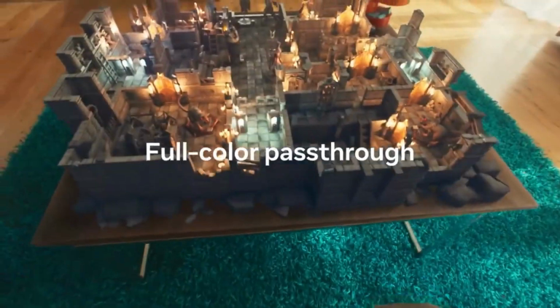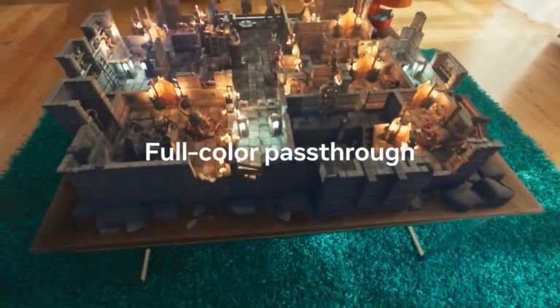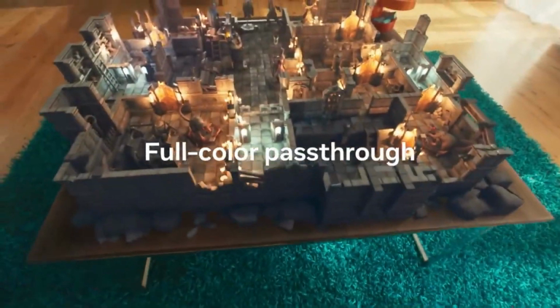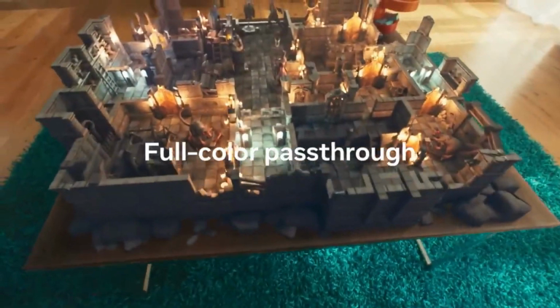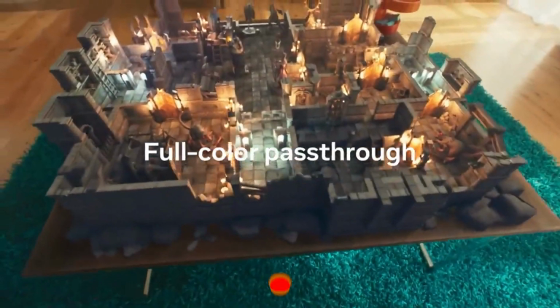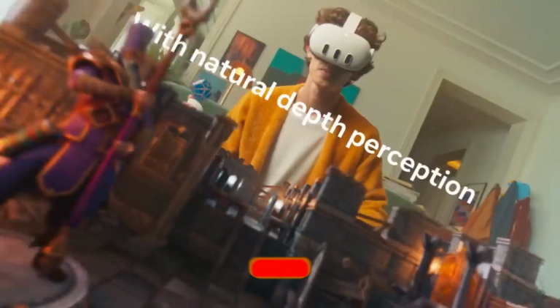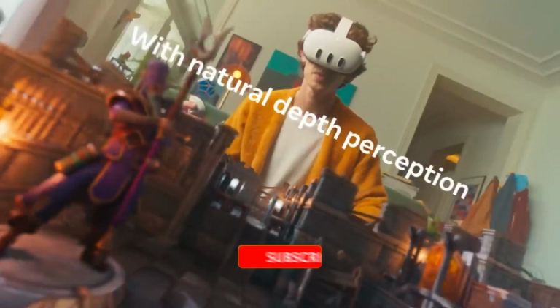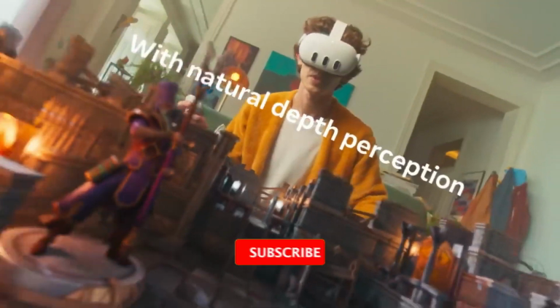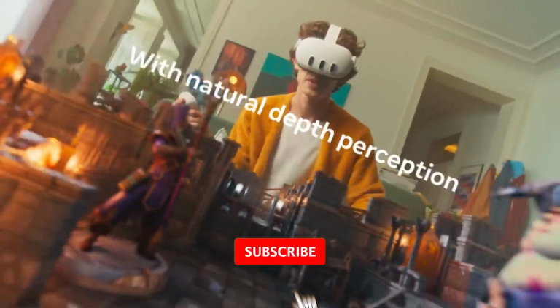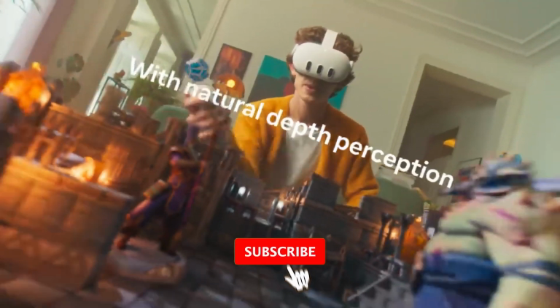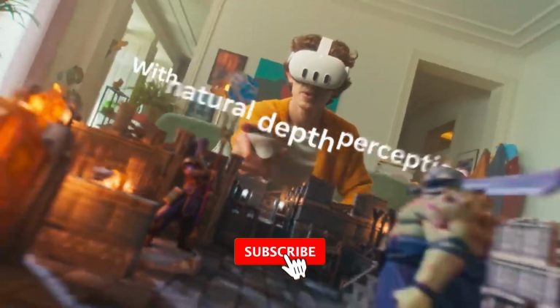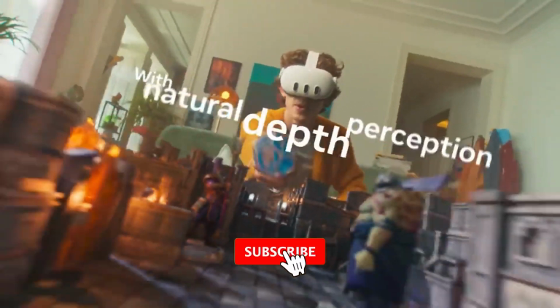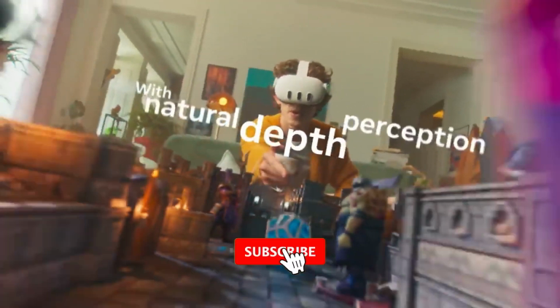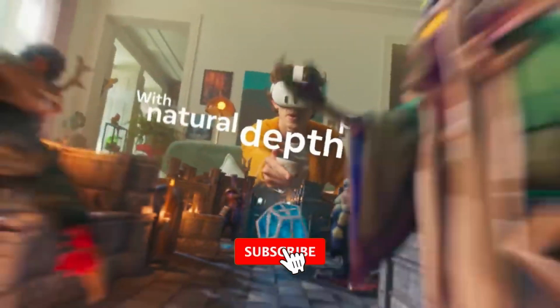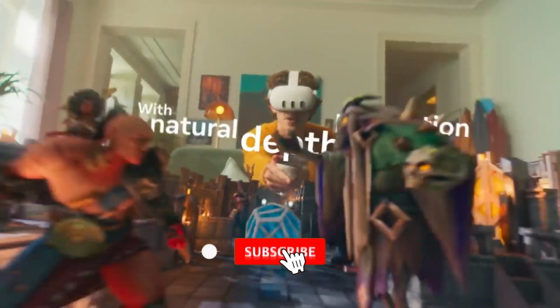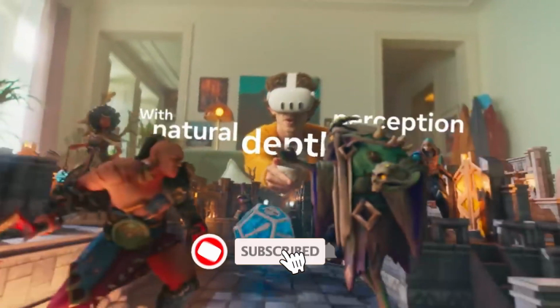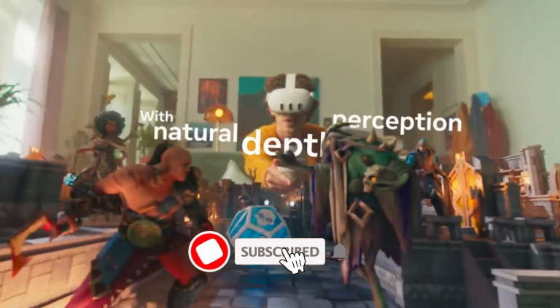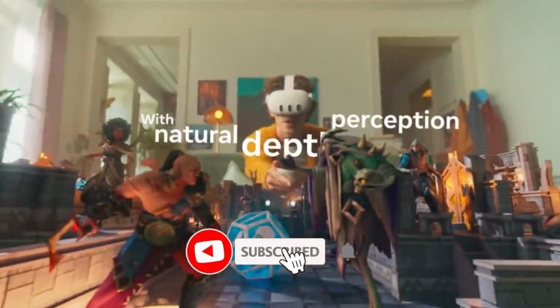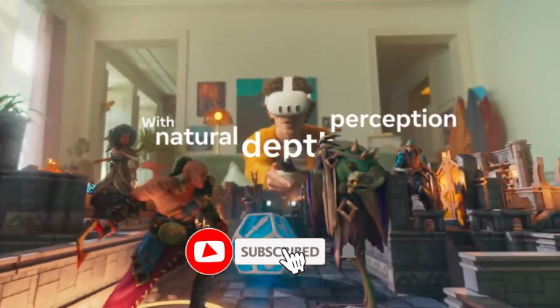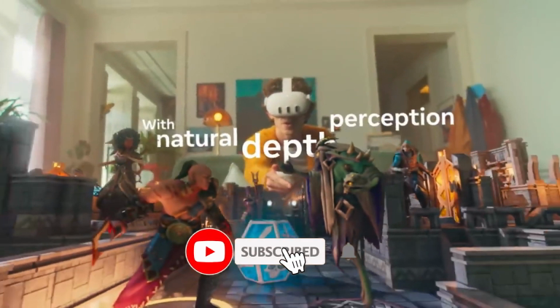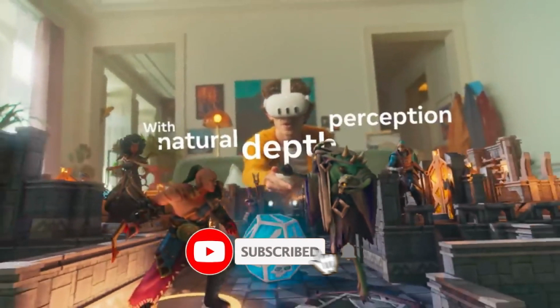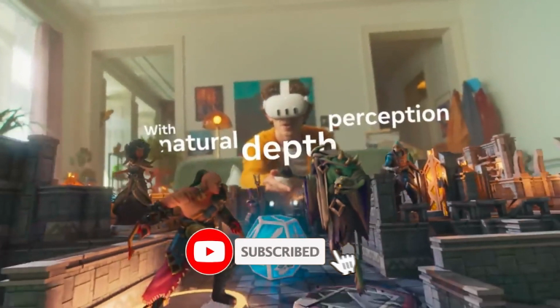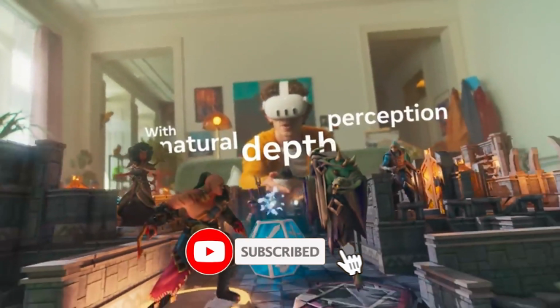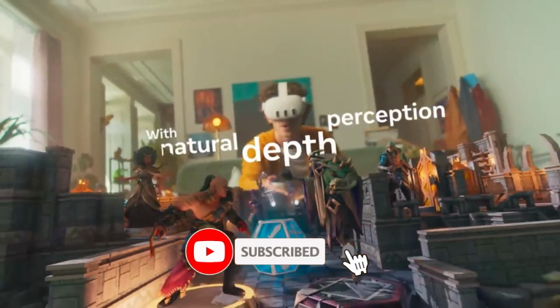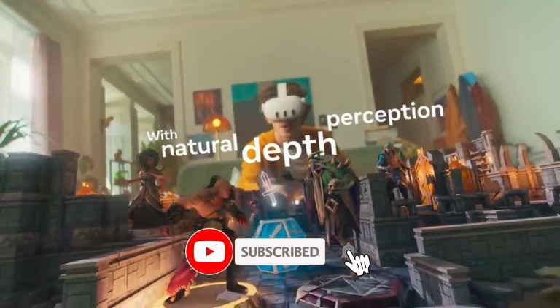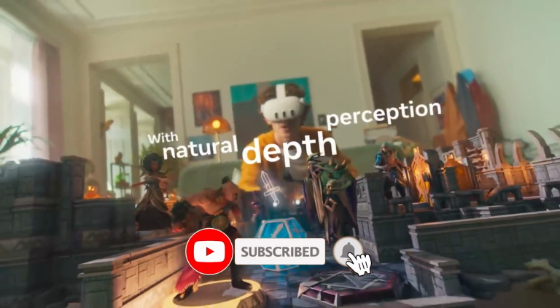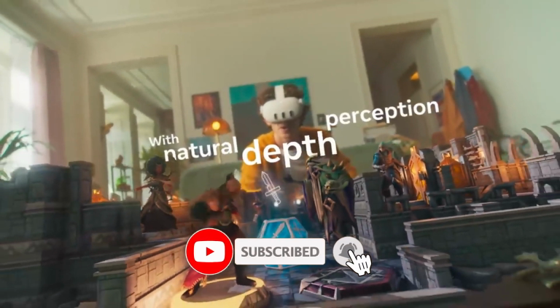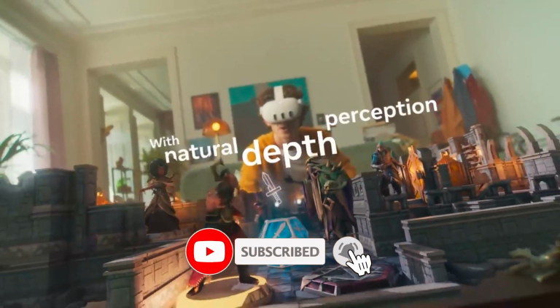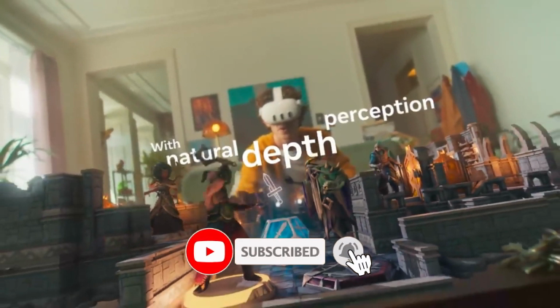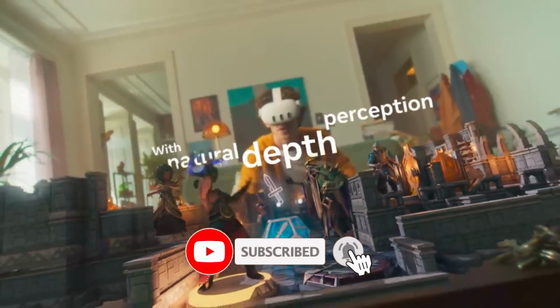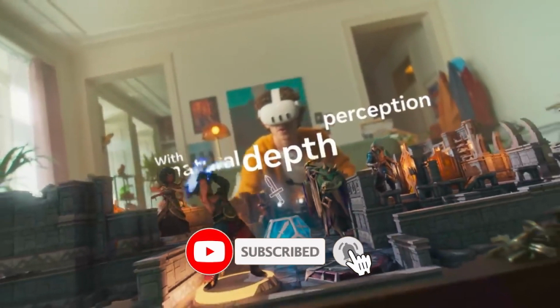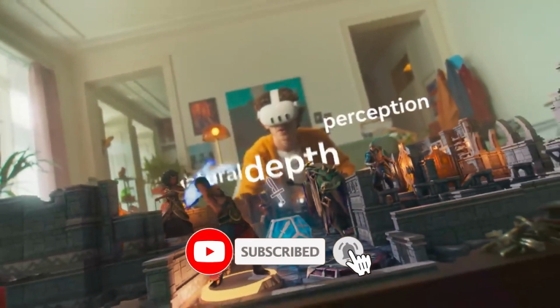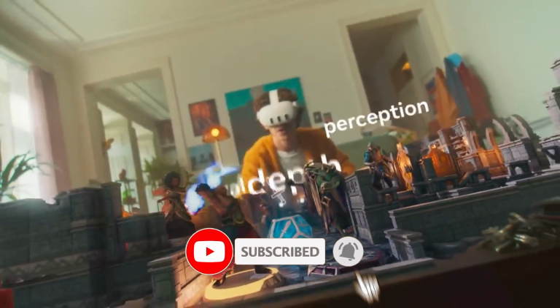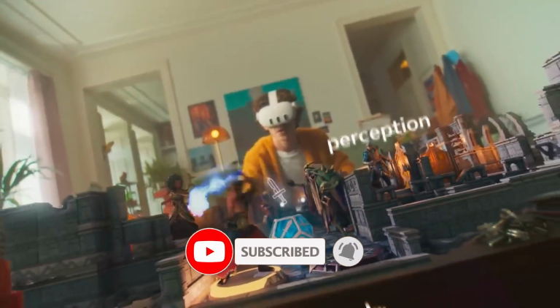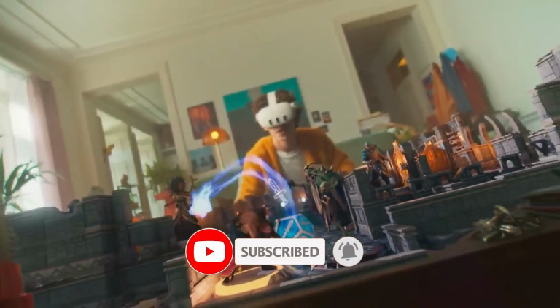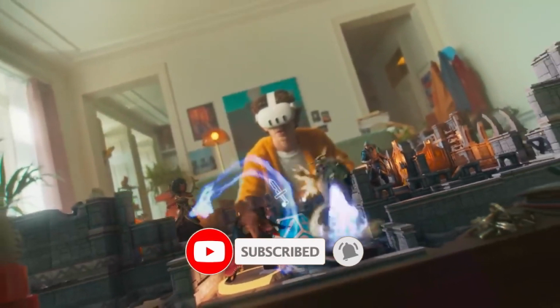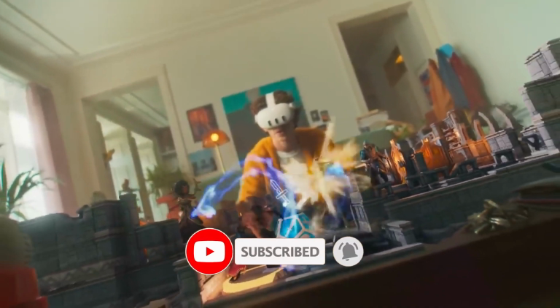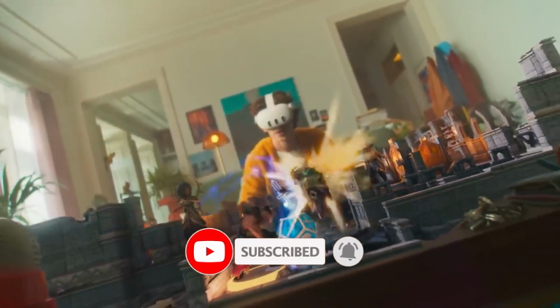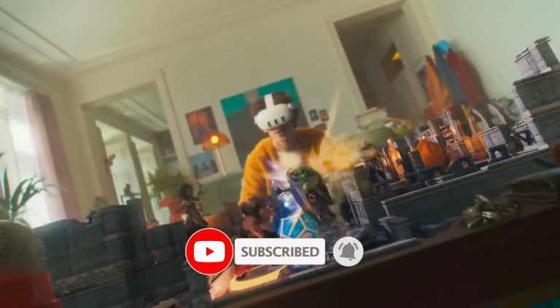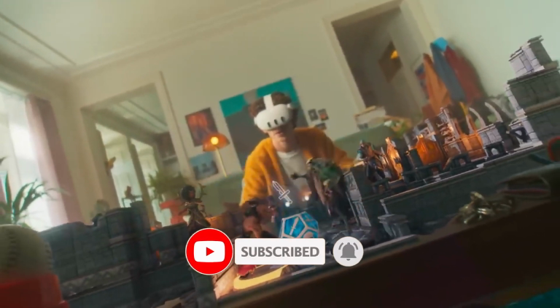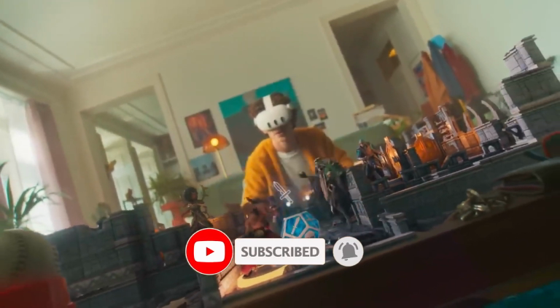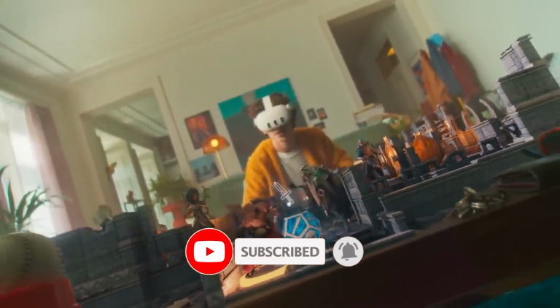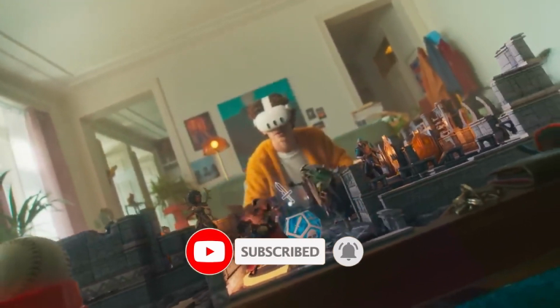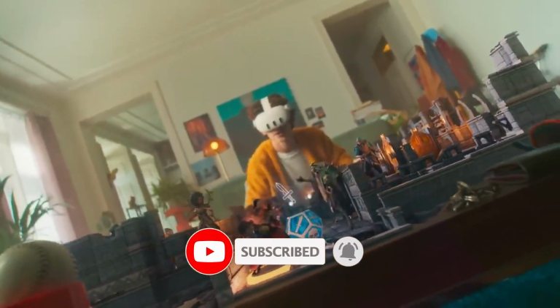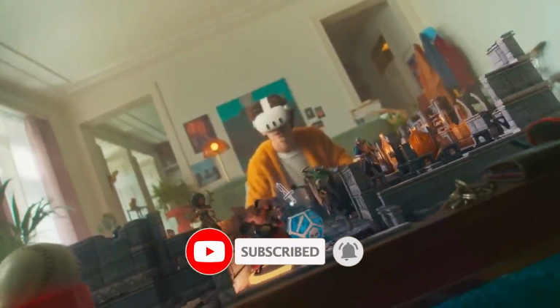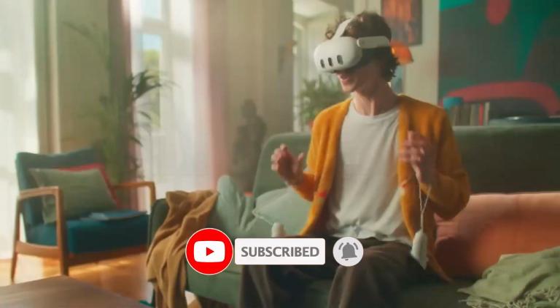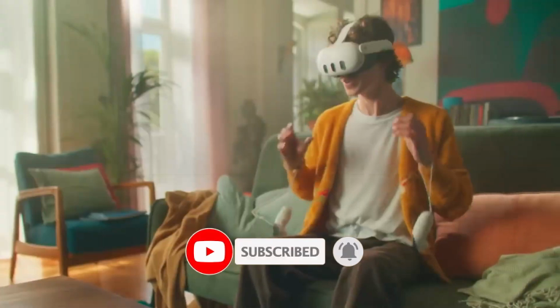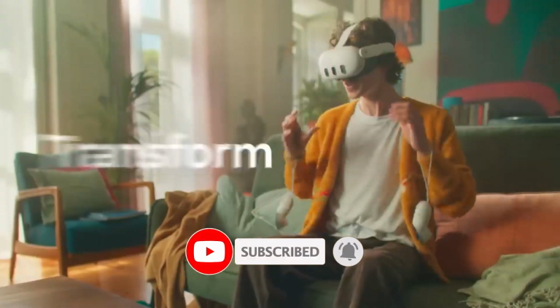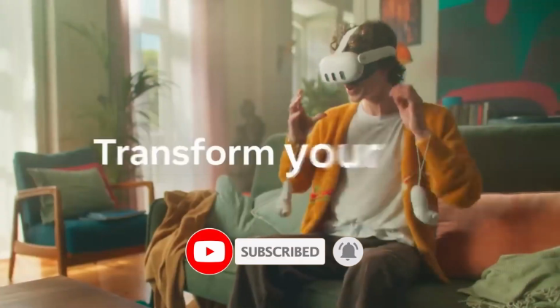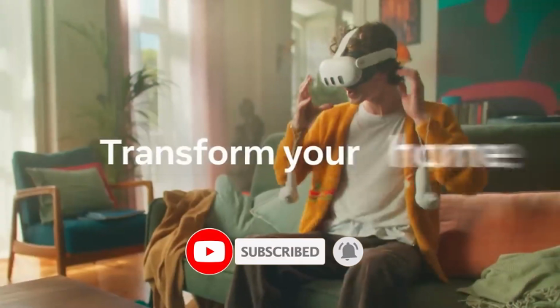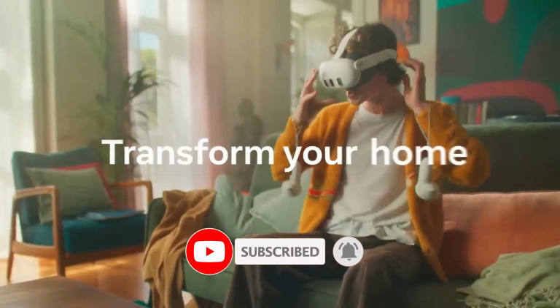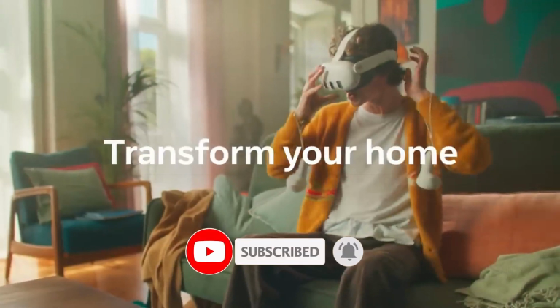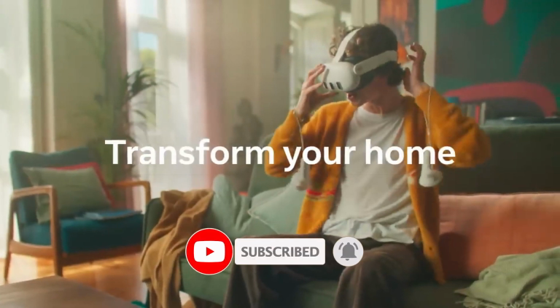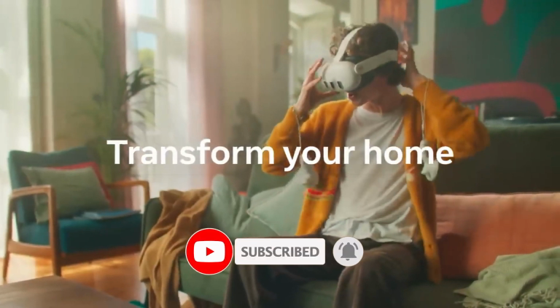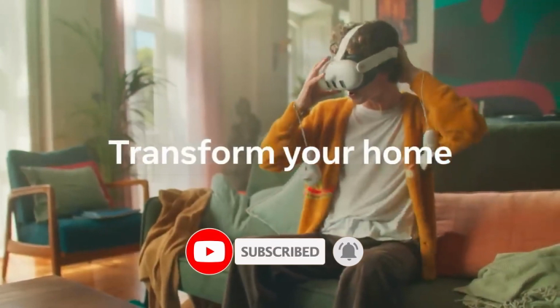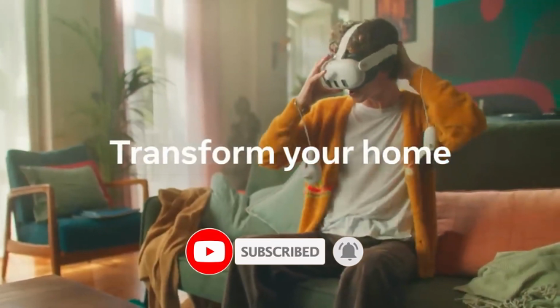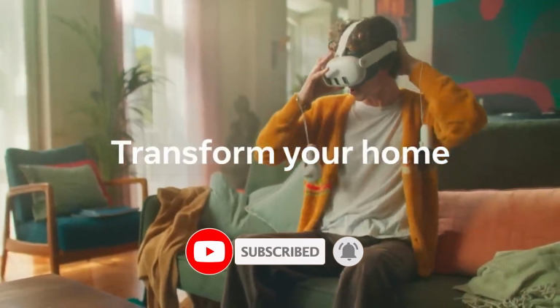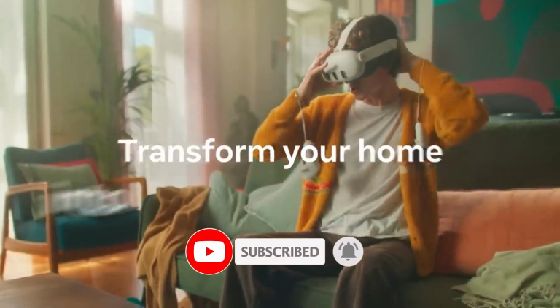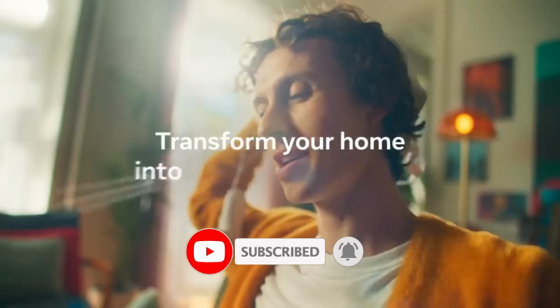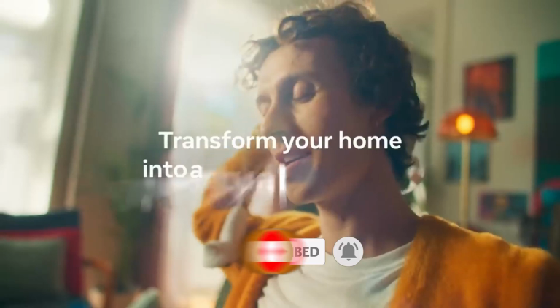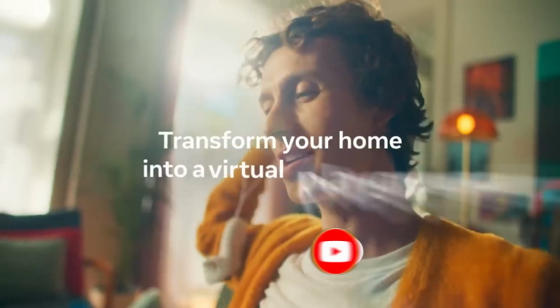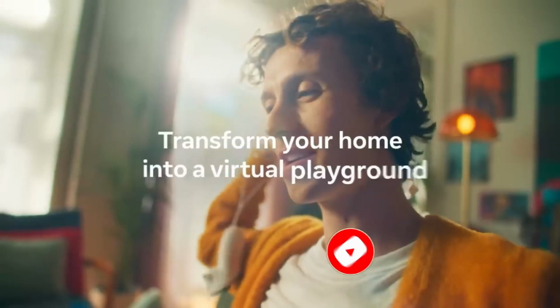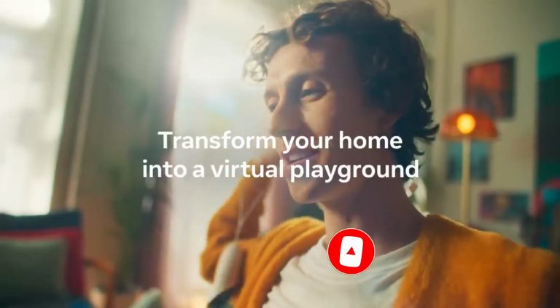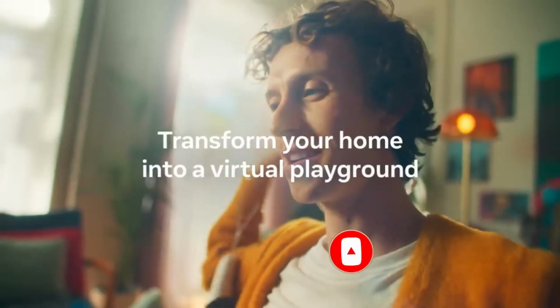Before we continue, make sure you subscribe to this channel and press the bell icon to get notified whenever we post new videos.